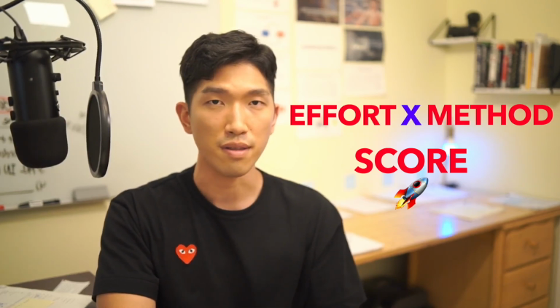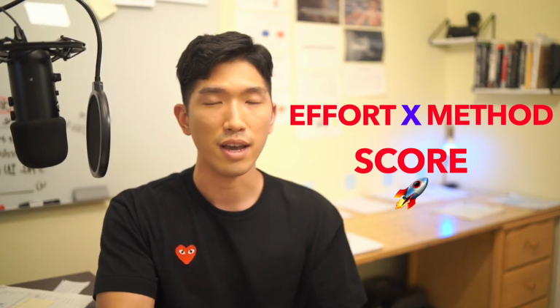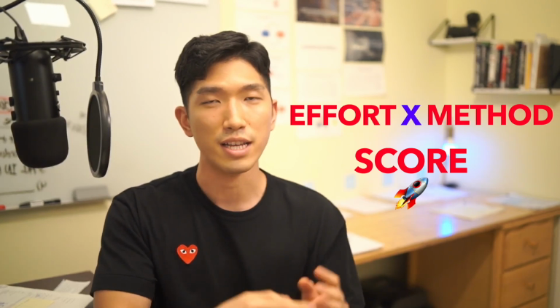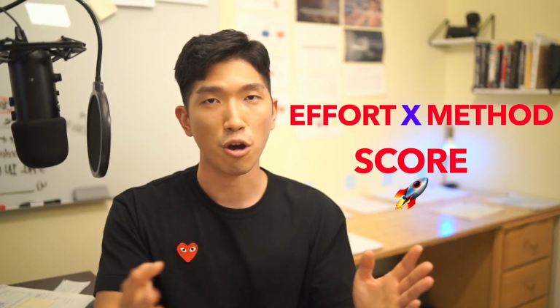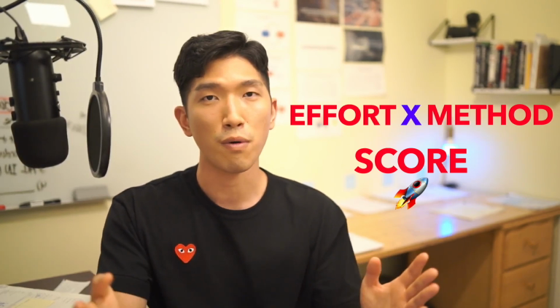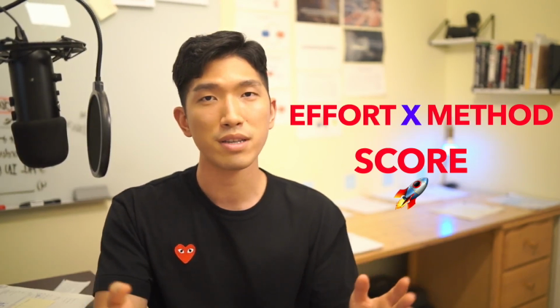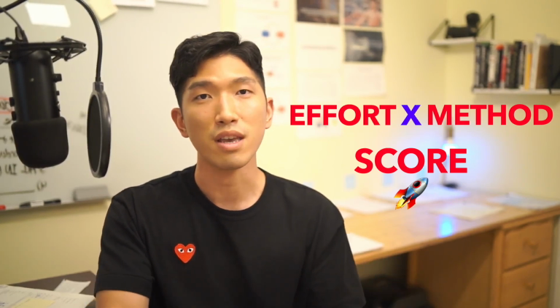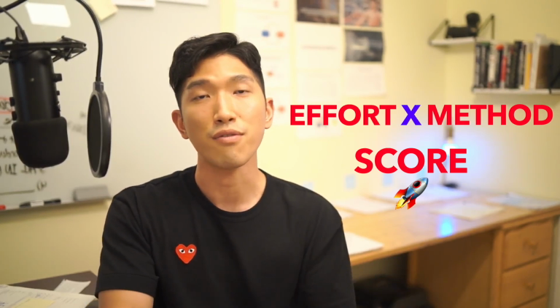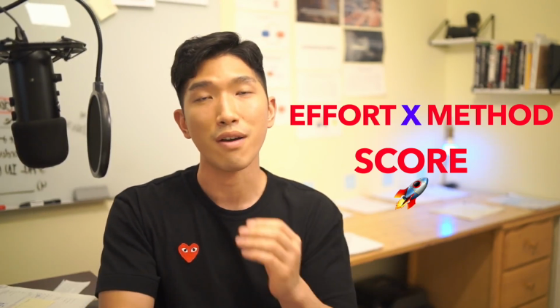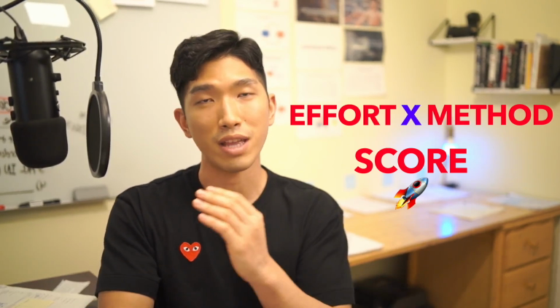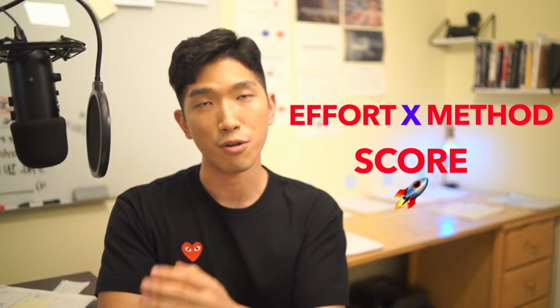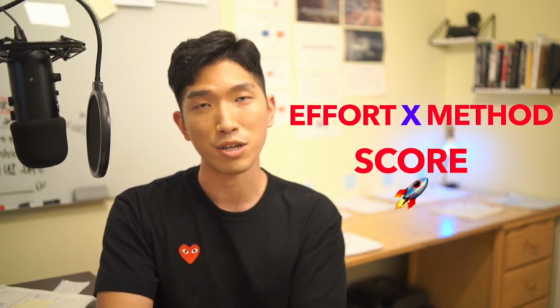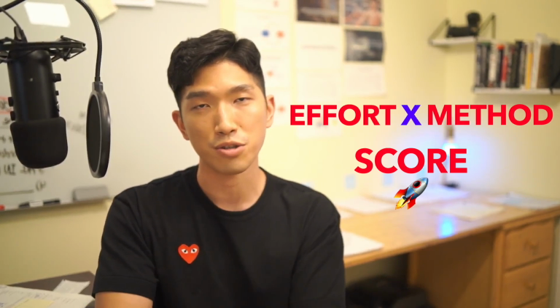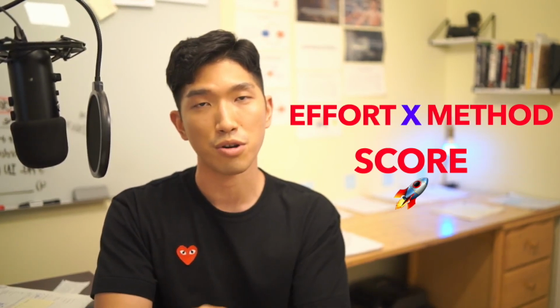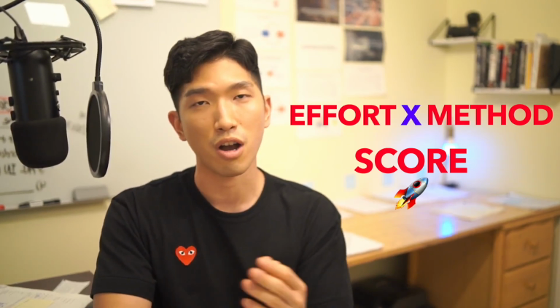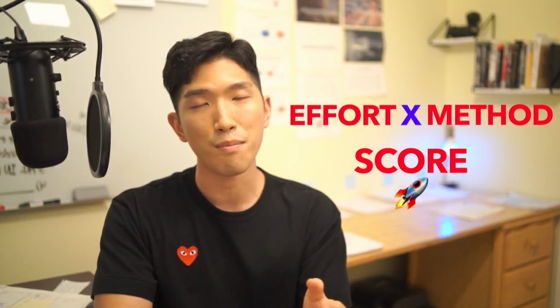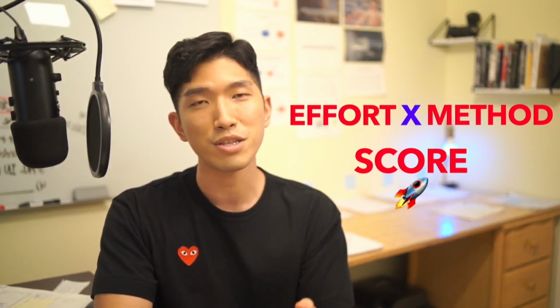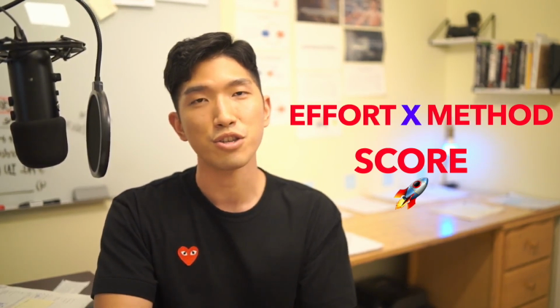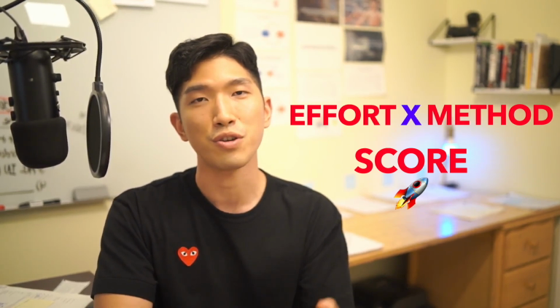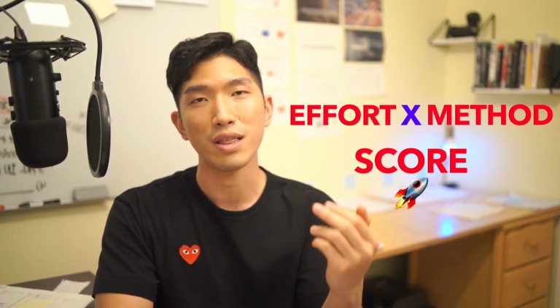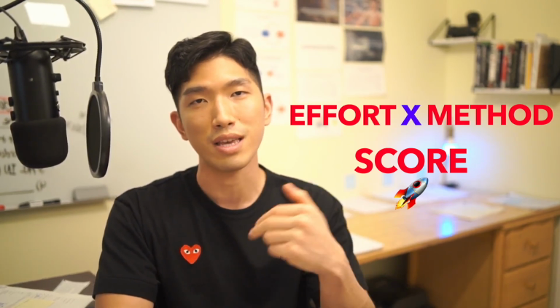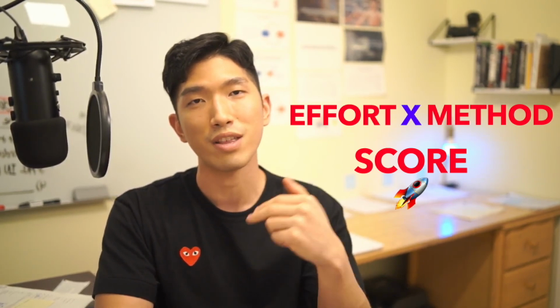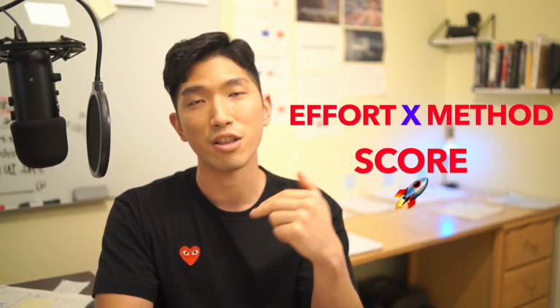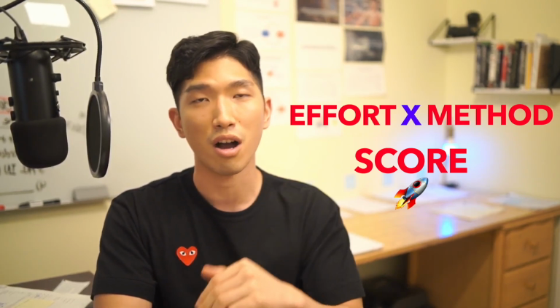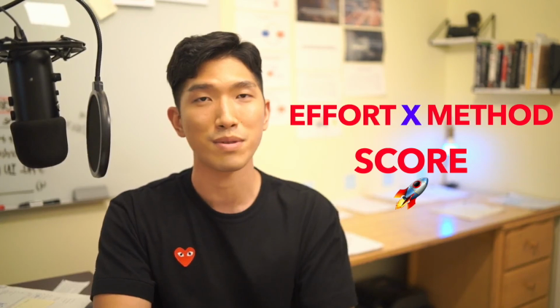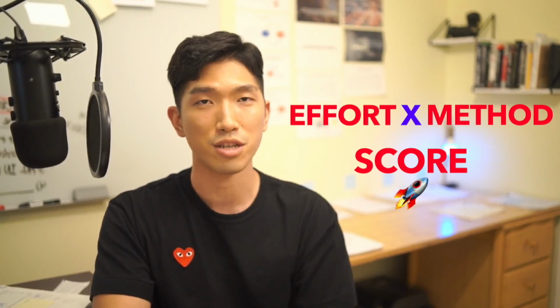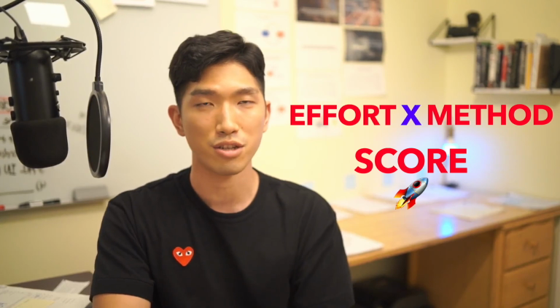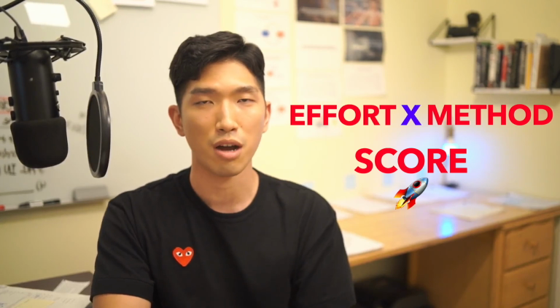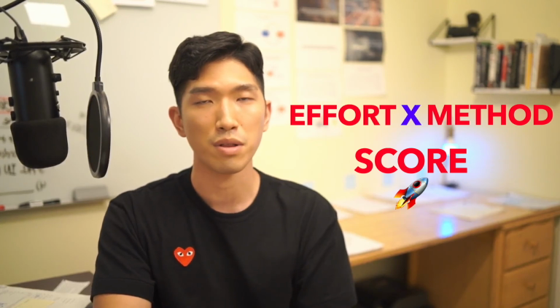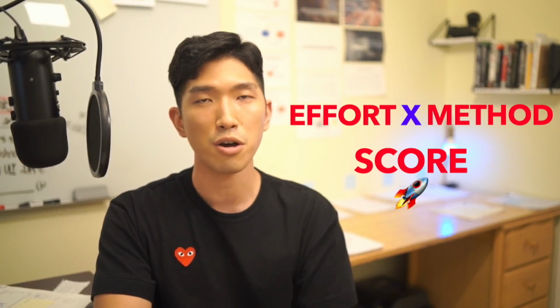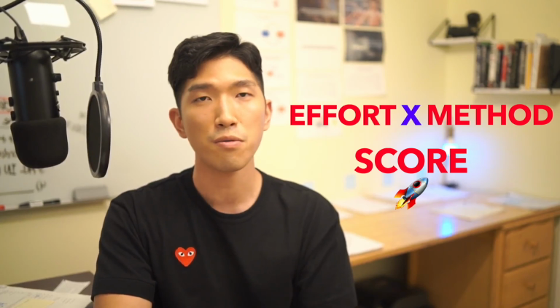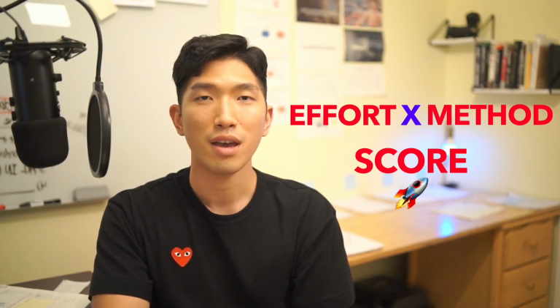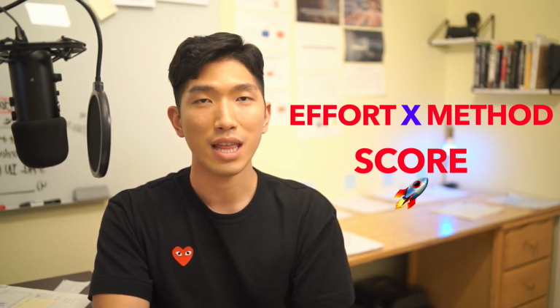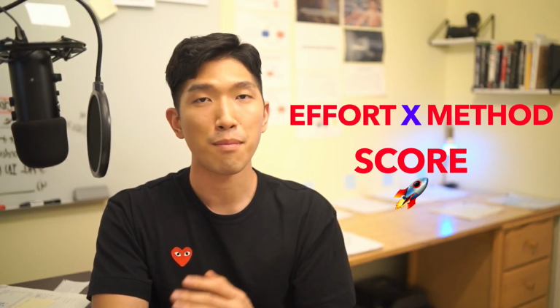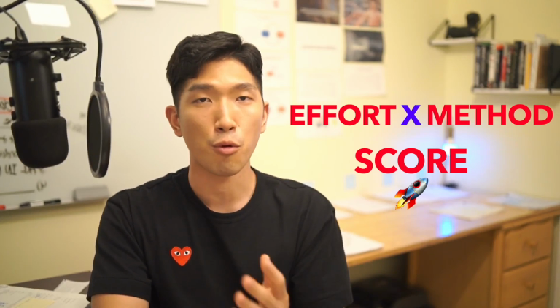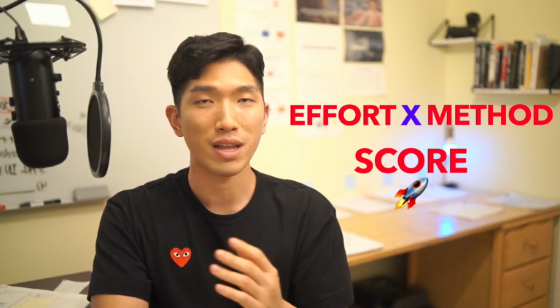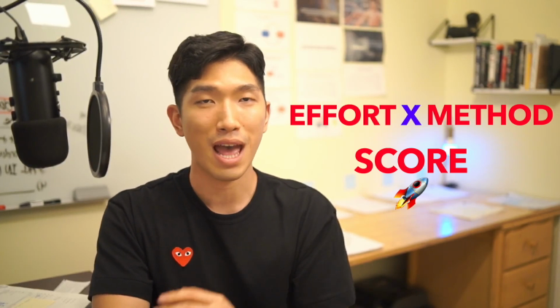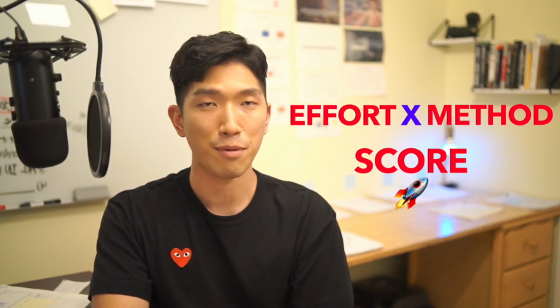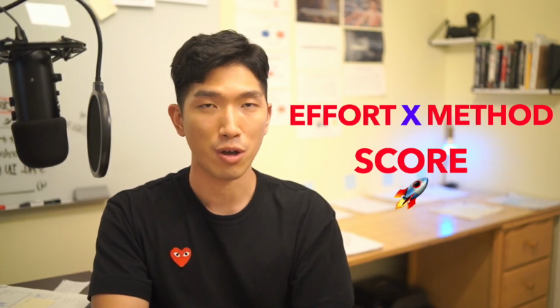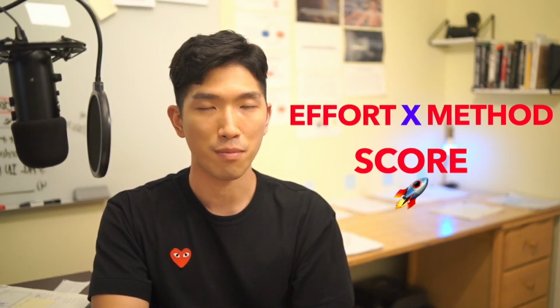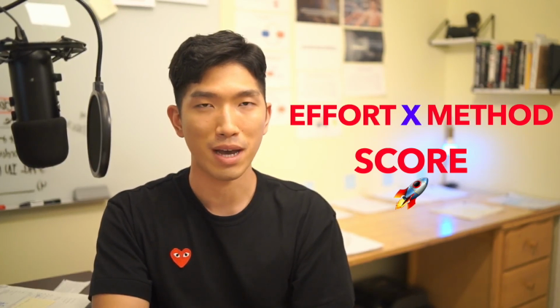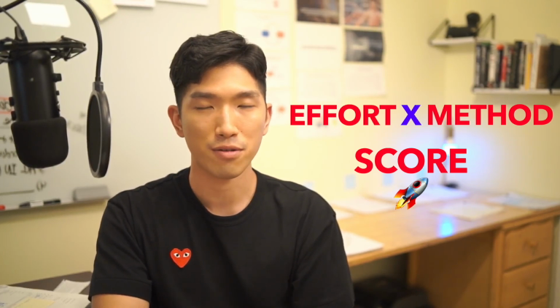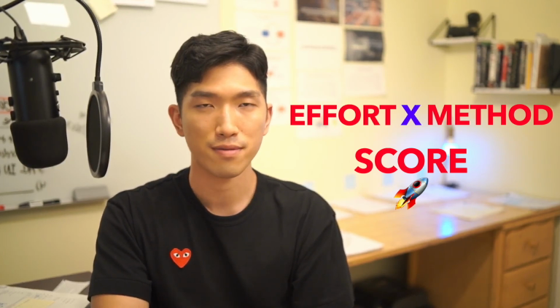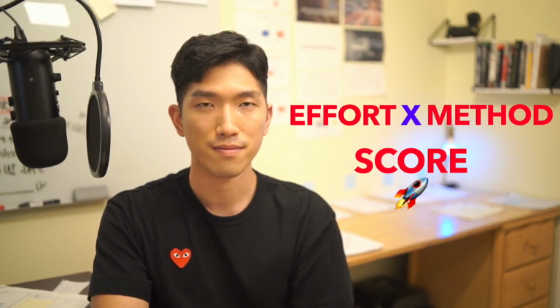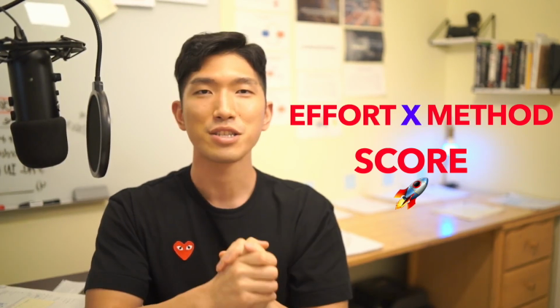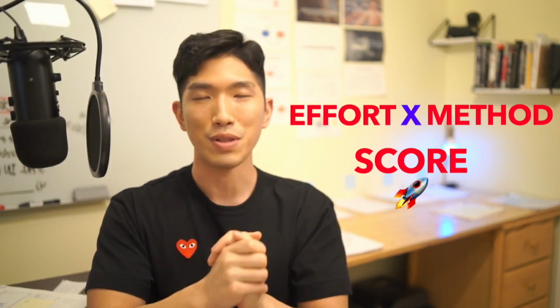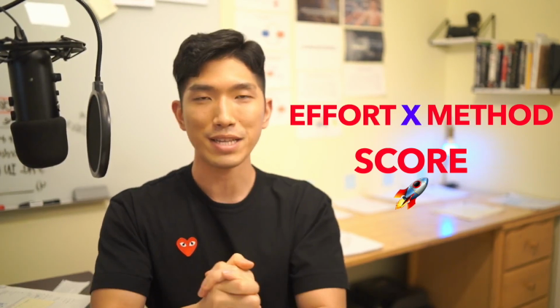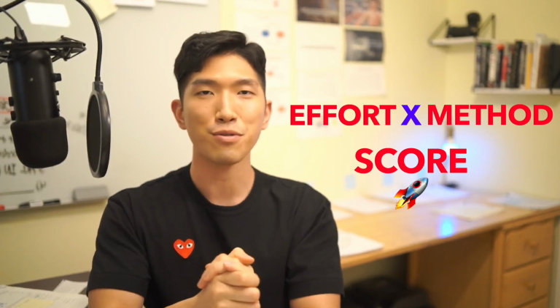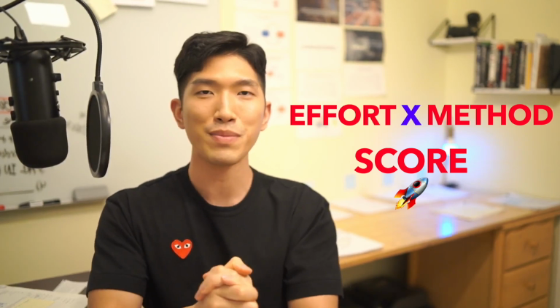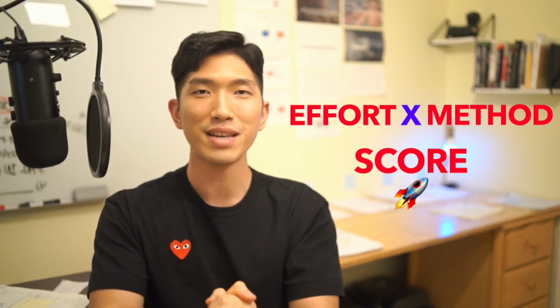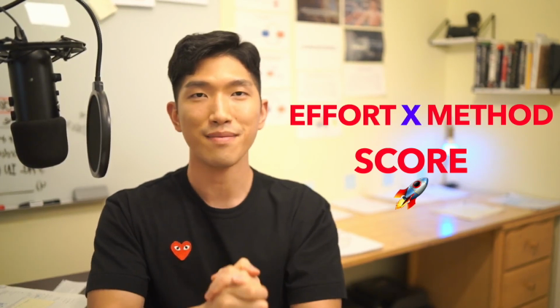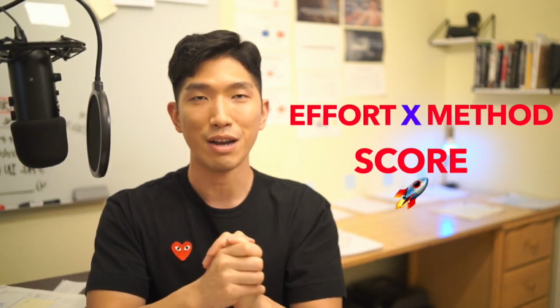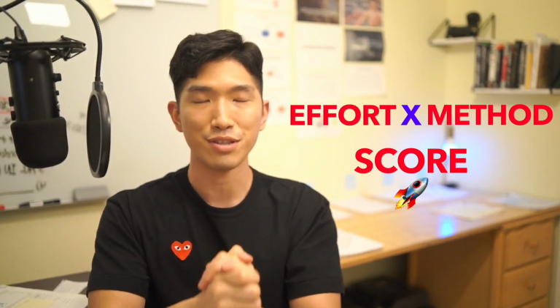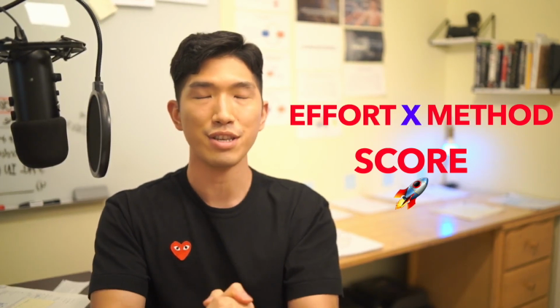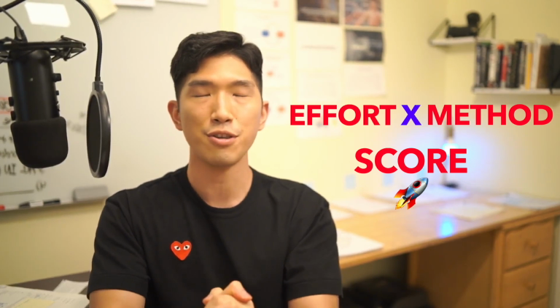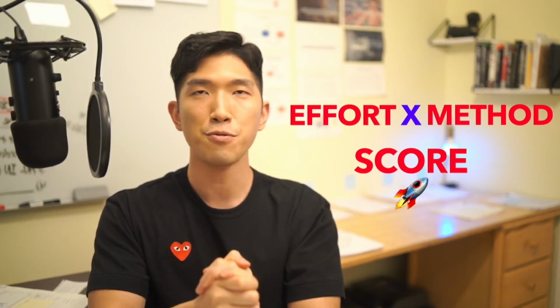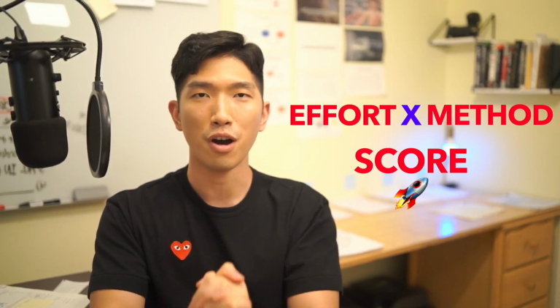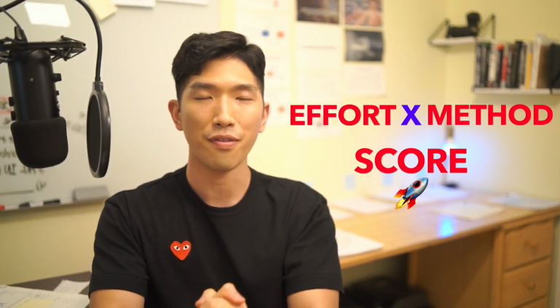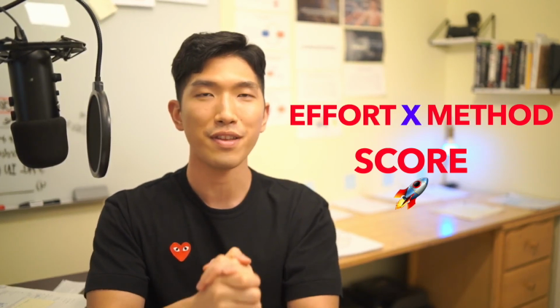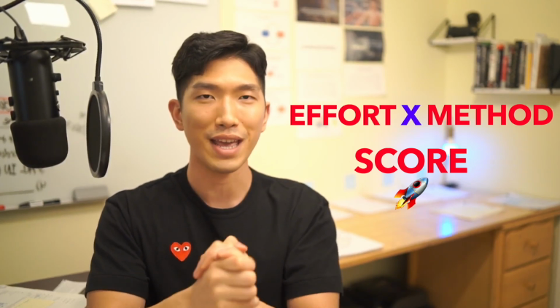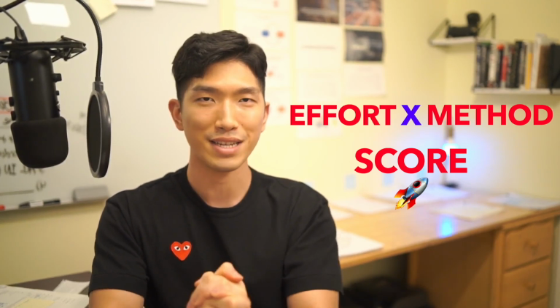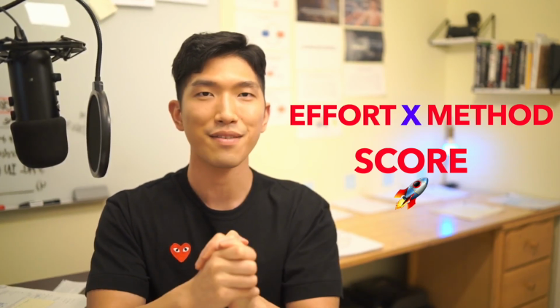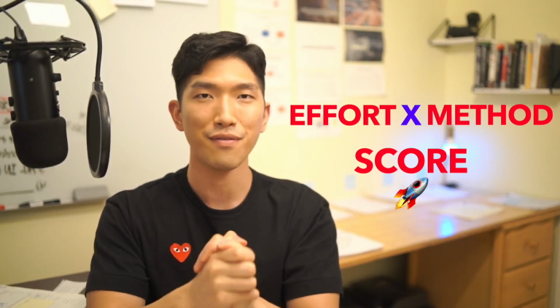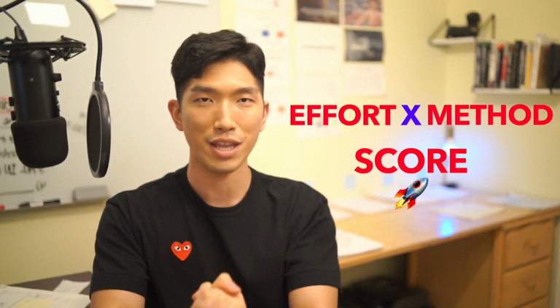And as always, if you have any questions or comments, you can leave them in the comment section down below and I'm more than happy to help out. So that's going to be it — I'll see you in the next video.